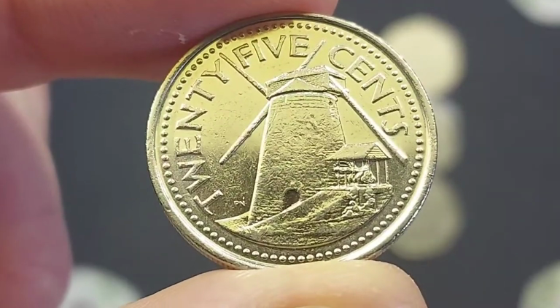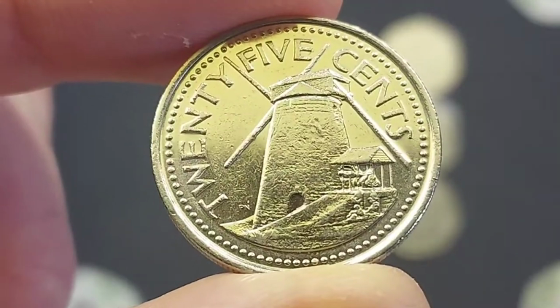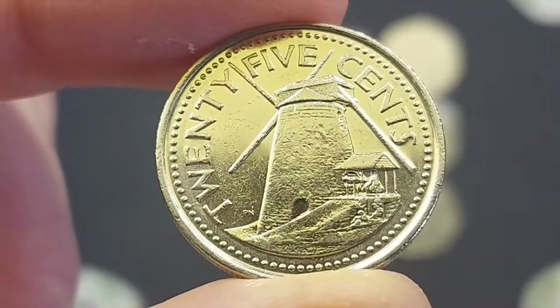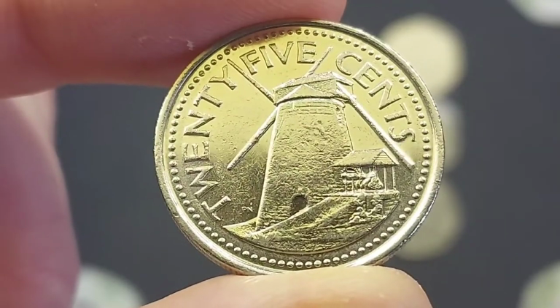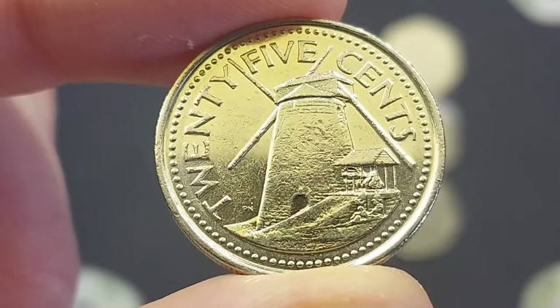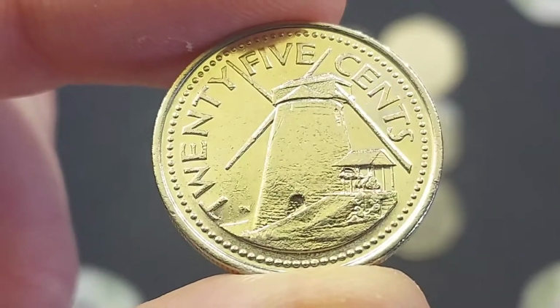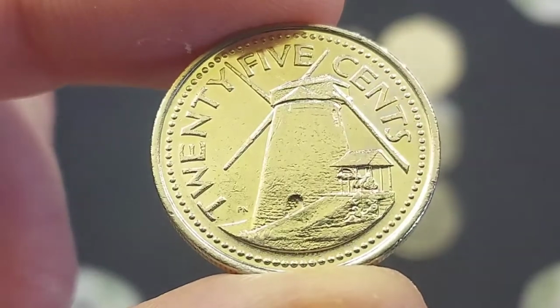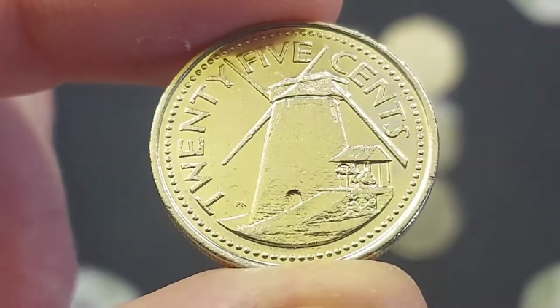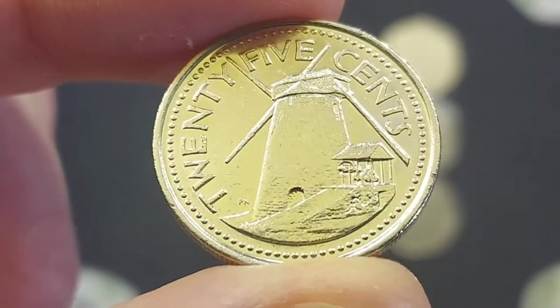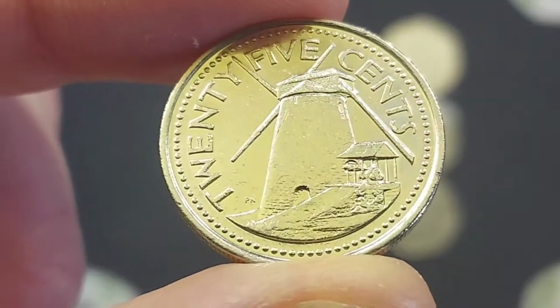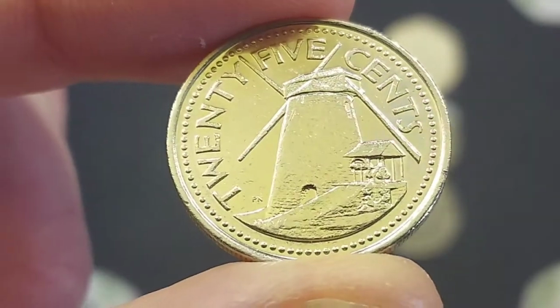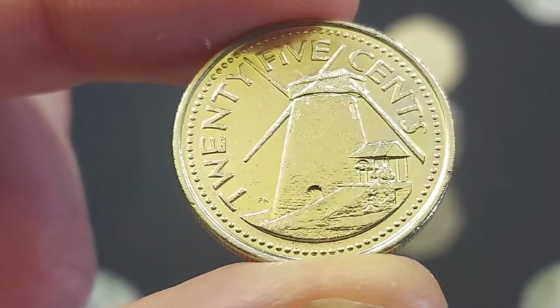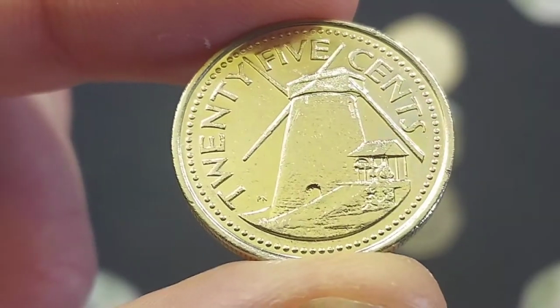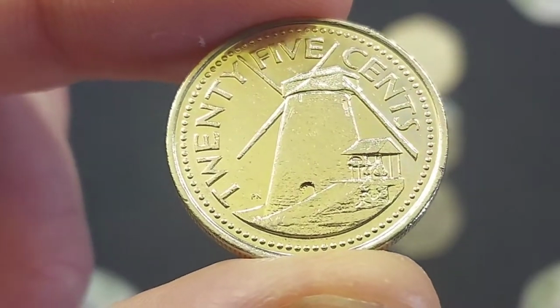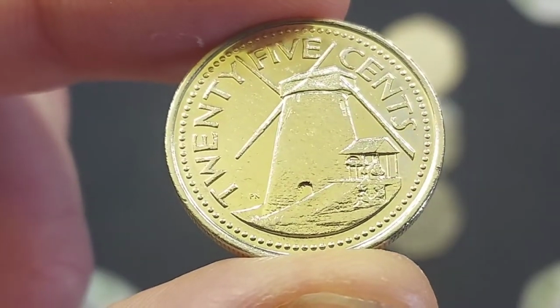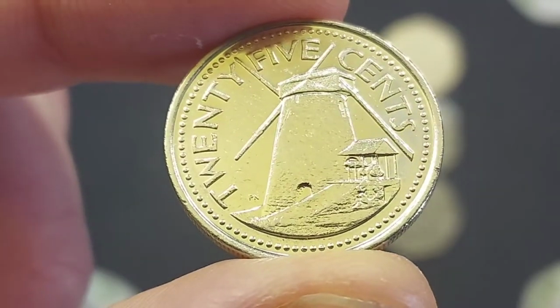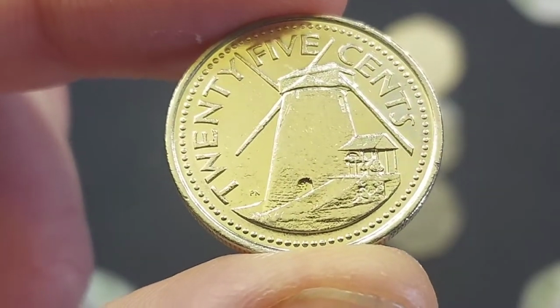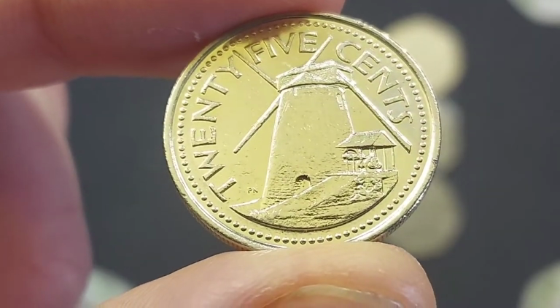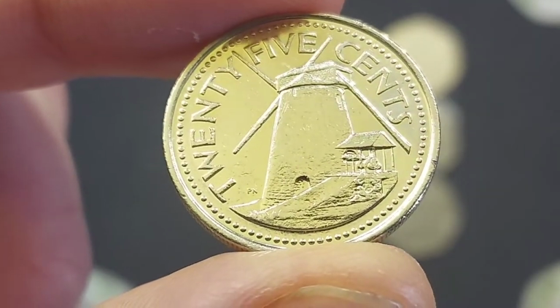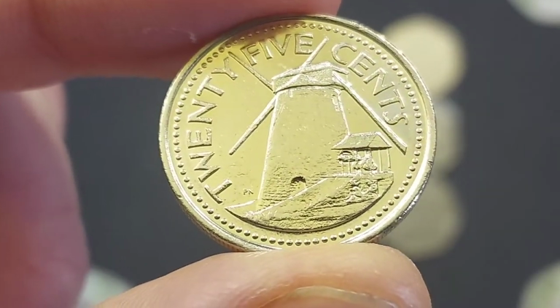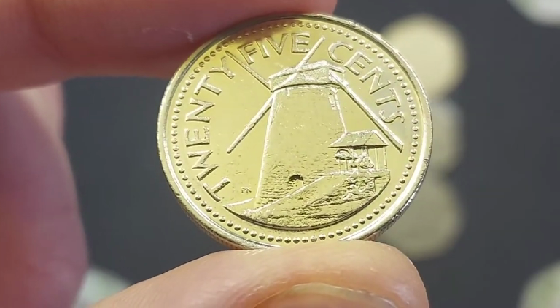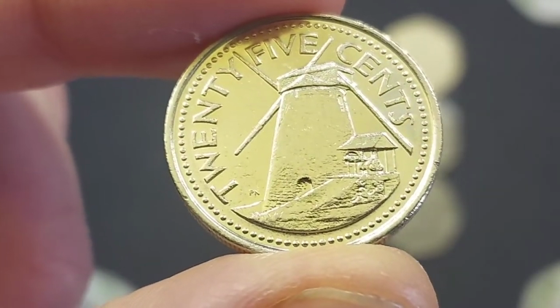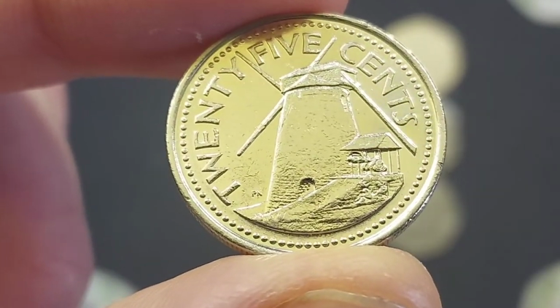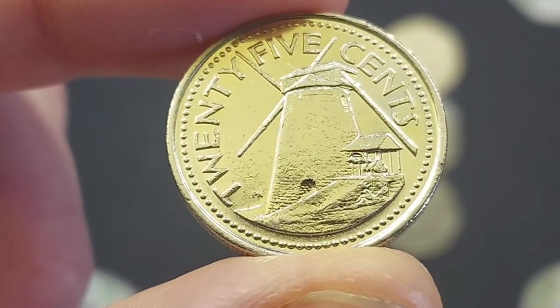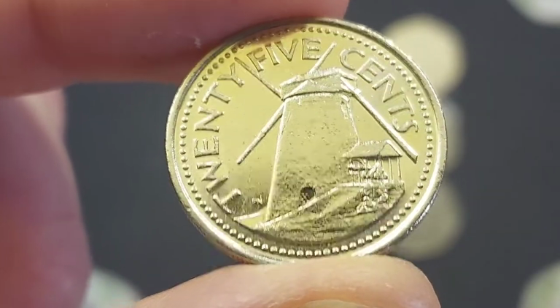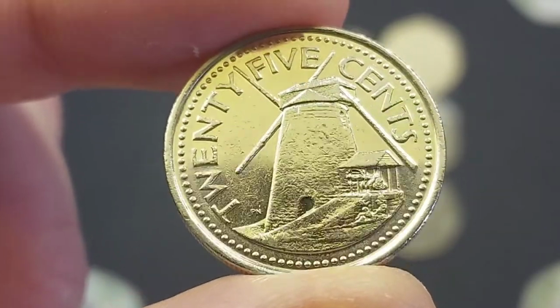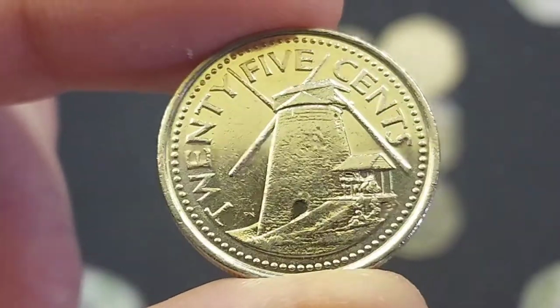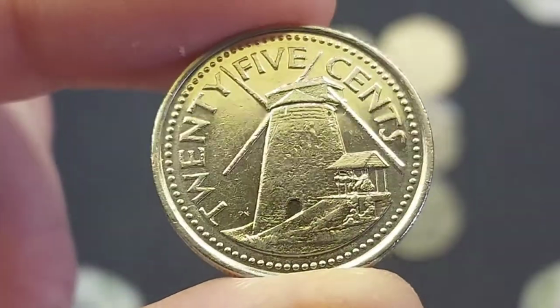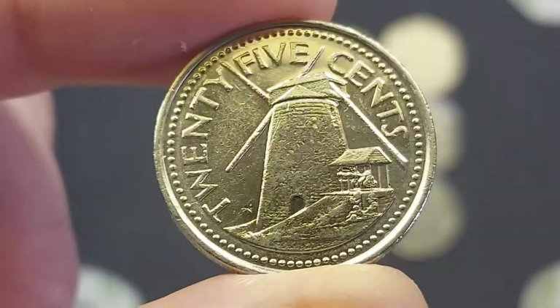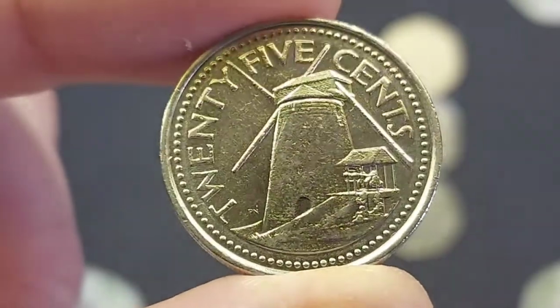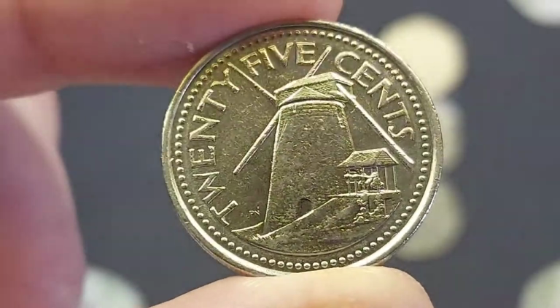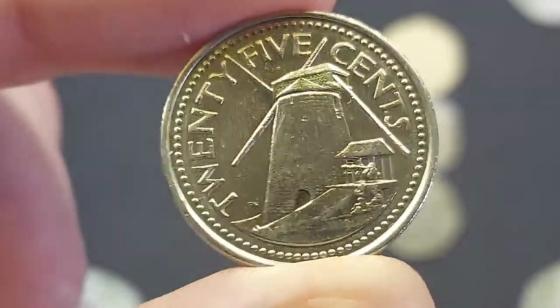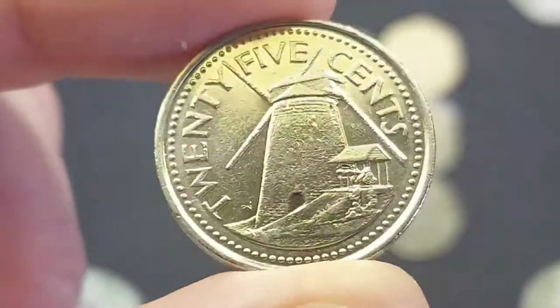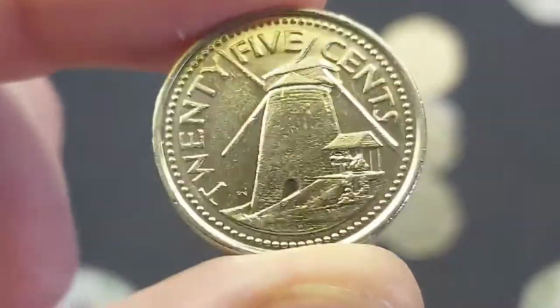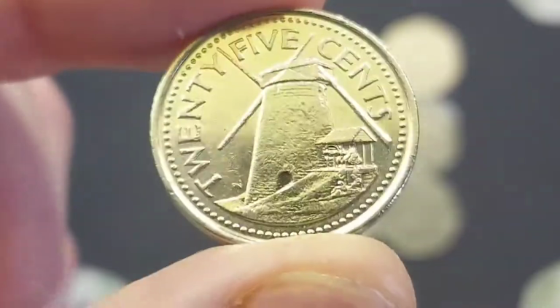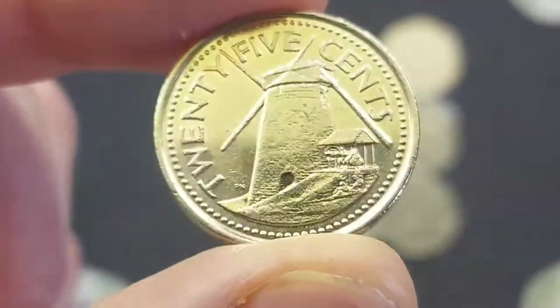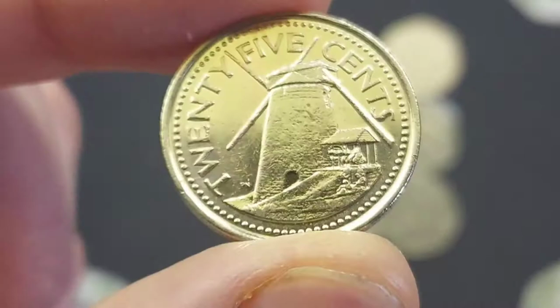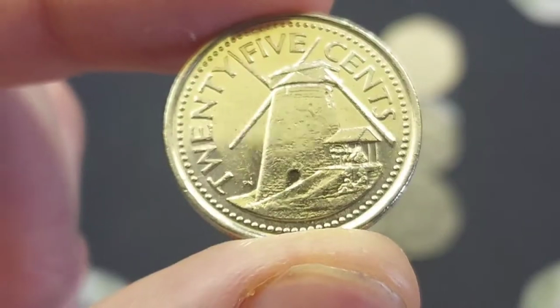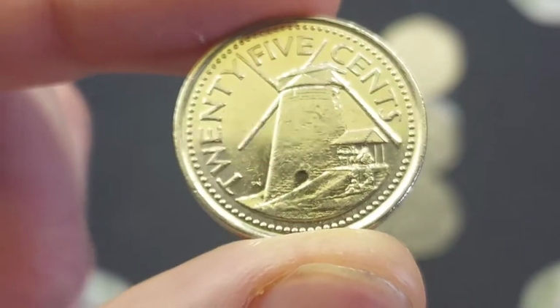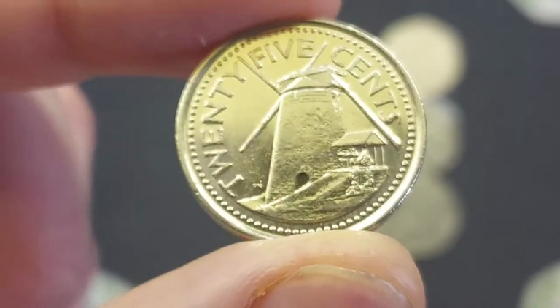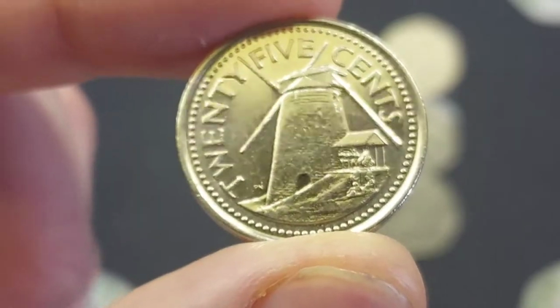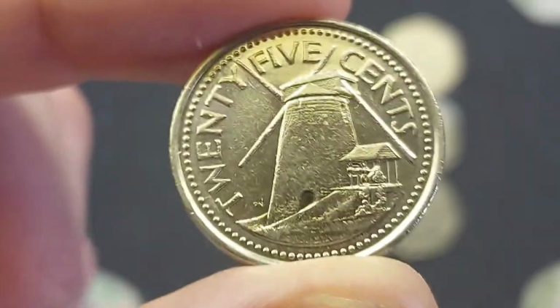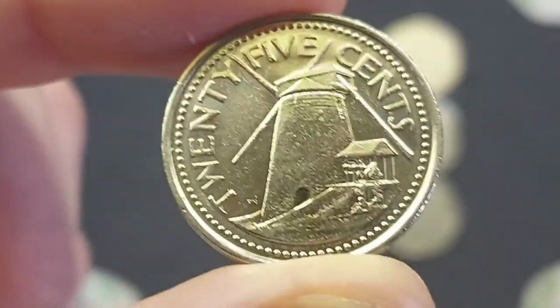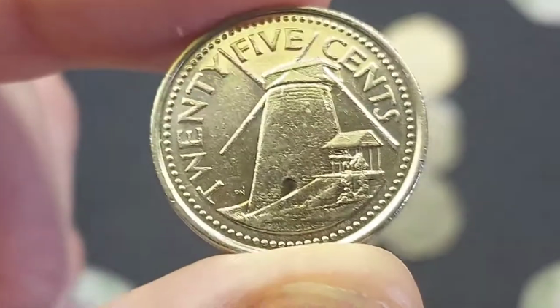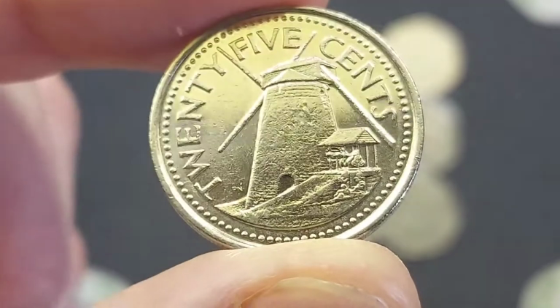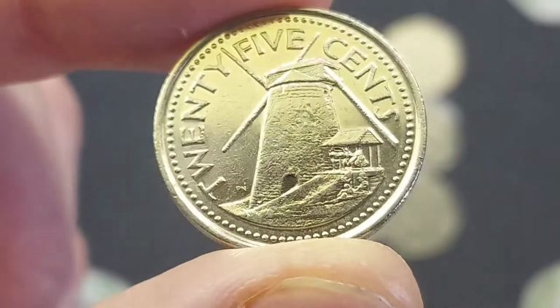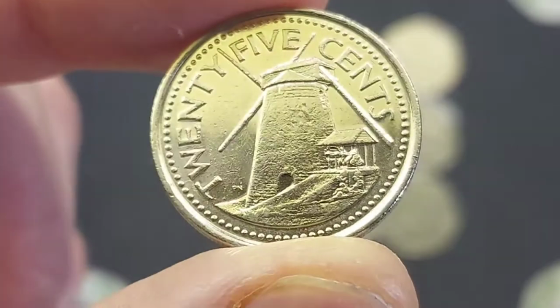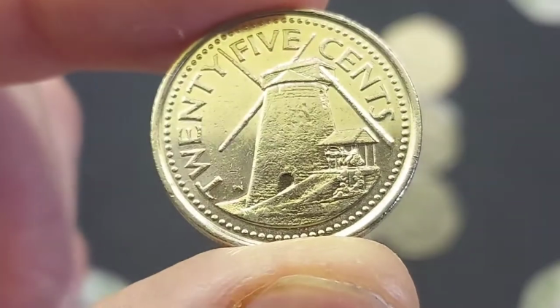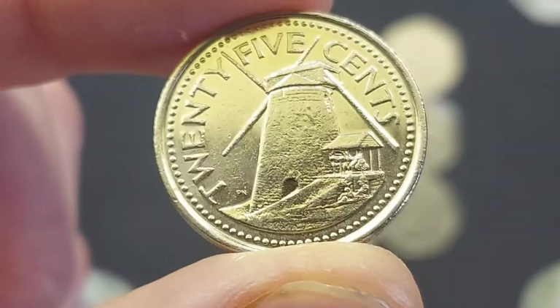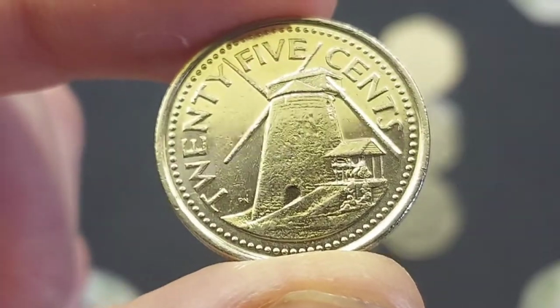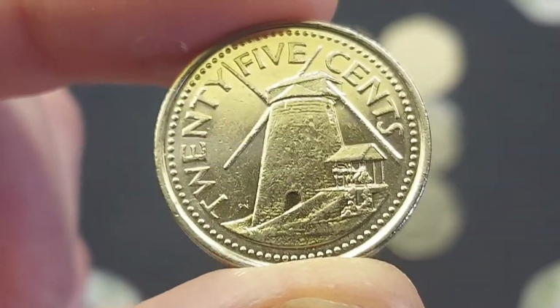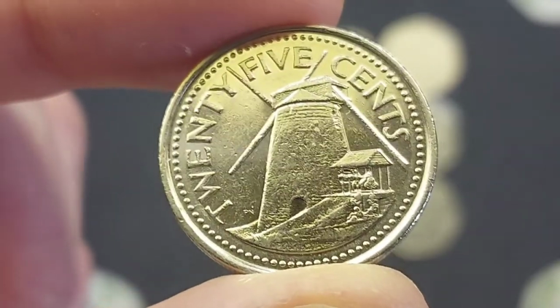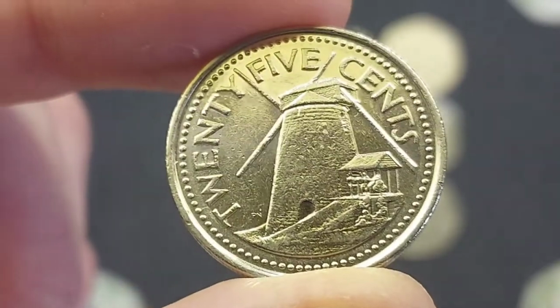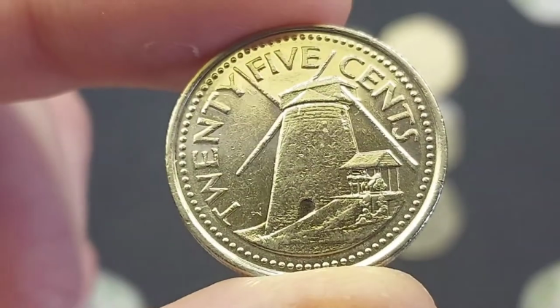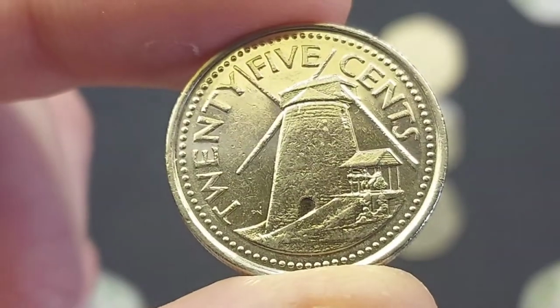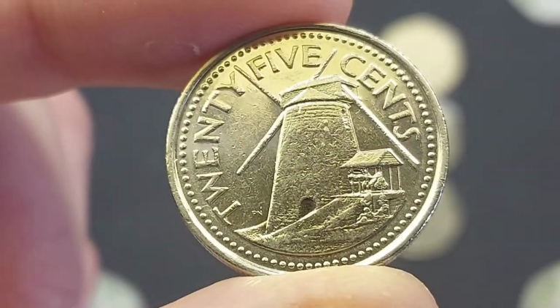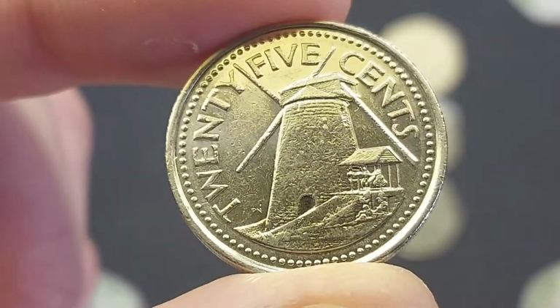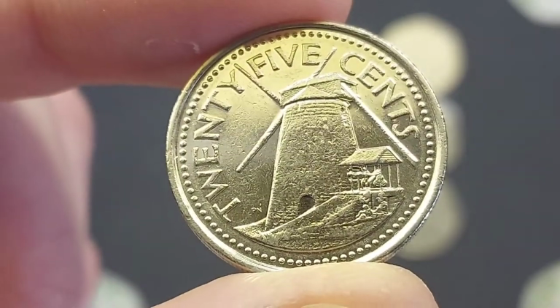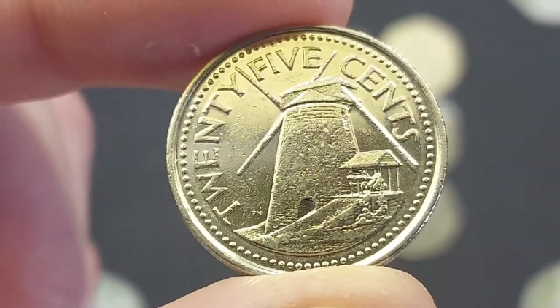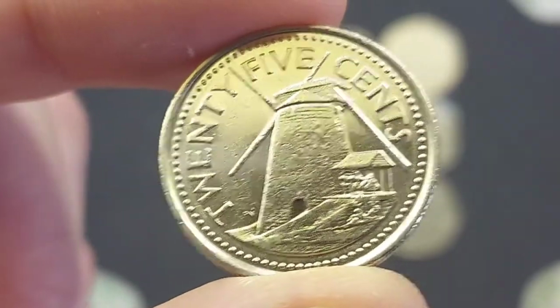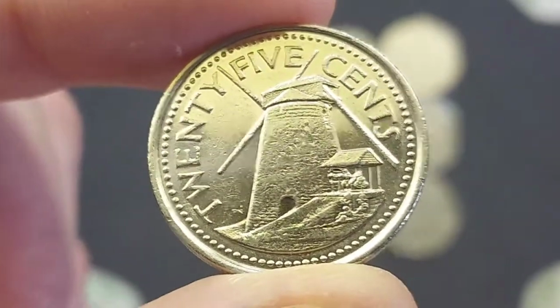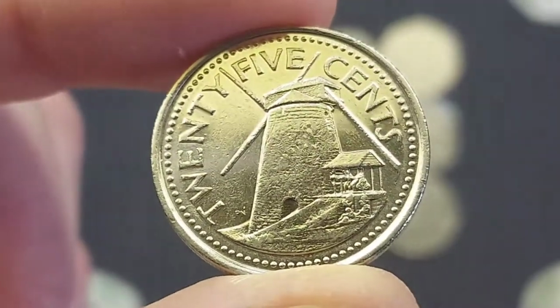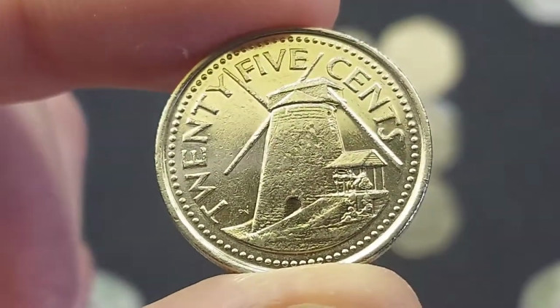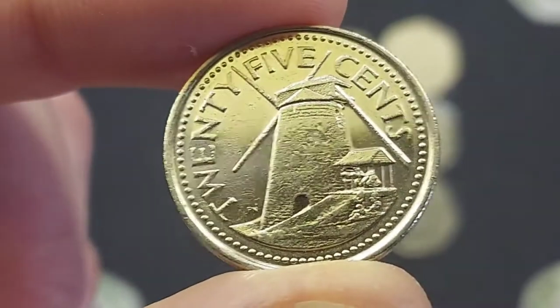Hi guys, Dan's Dollars here. Today we're going to do a review and evaluation on the Barbados 2008 25 cents coin.